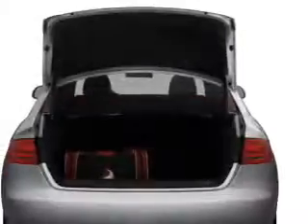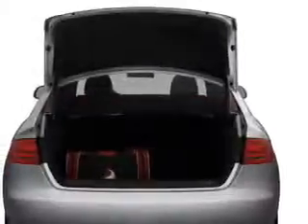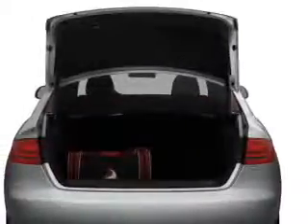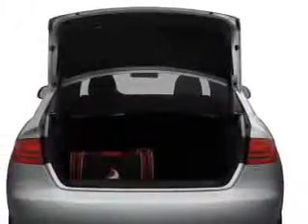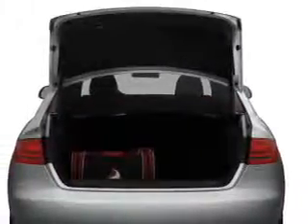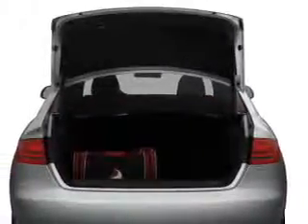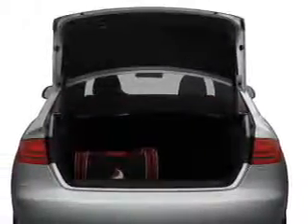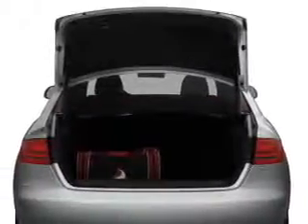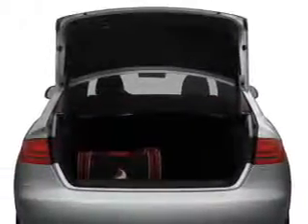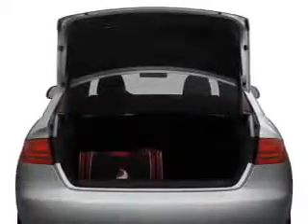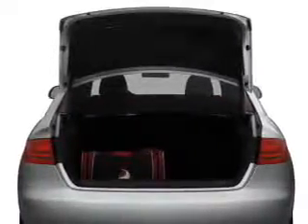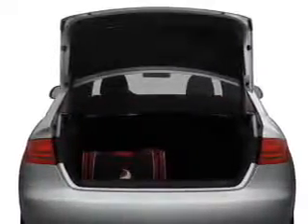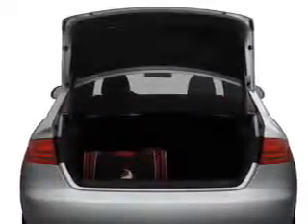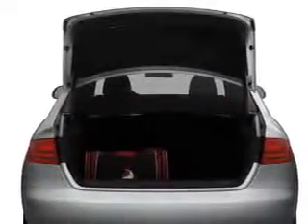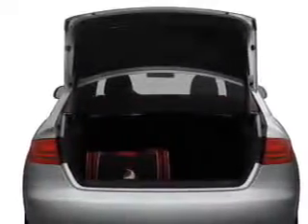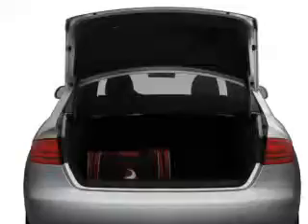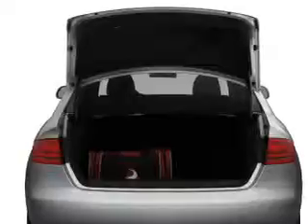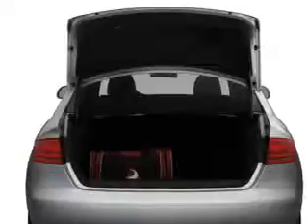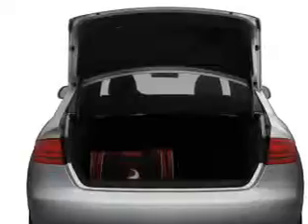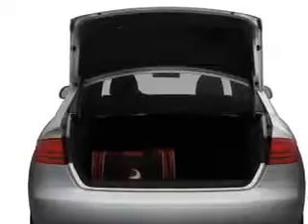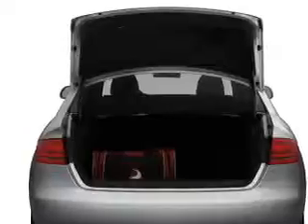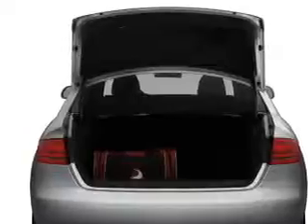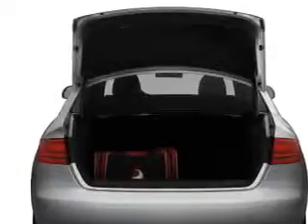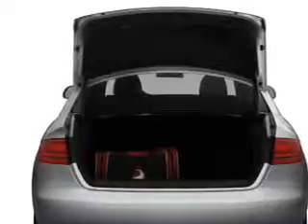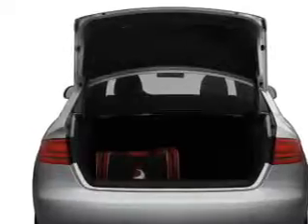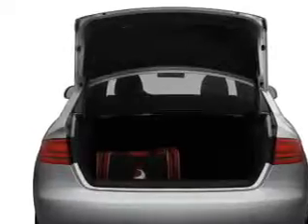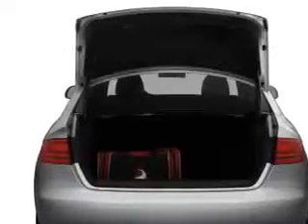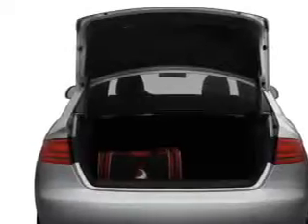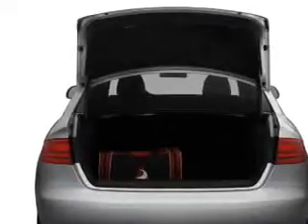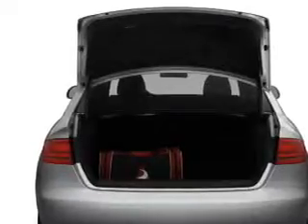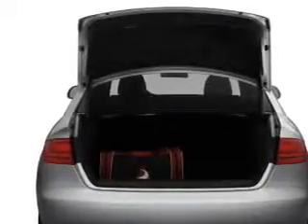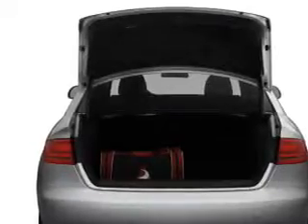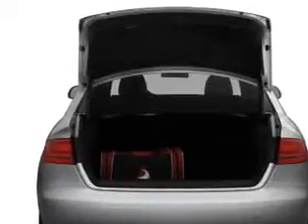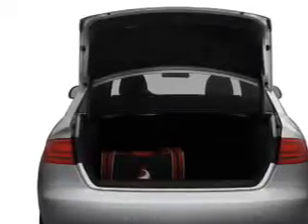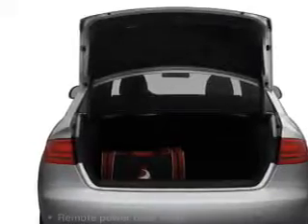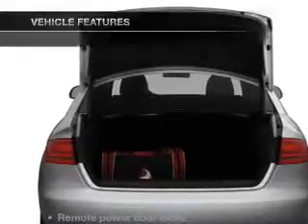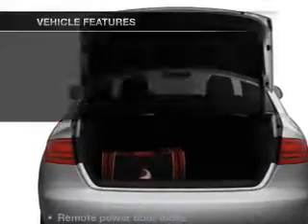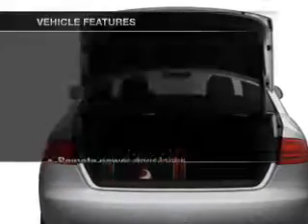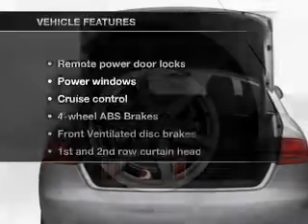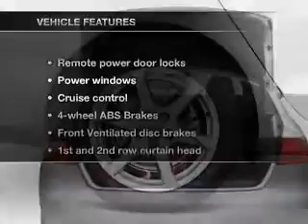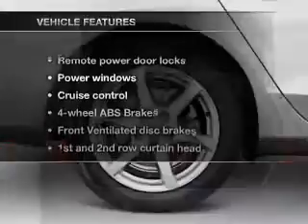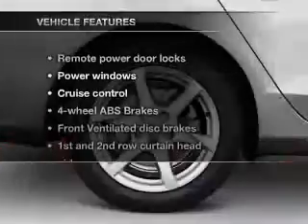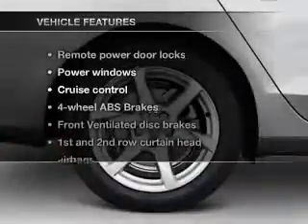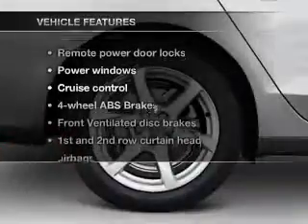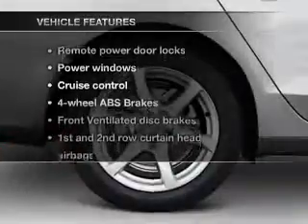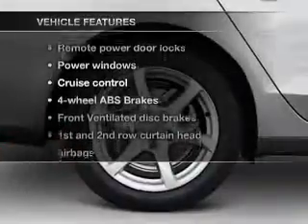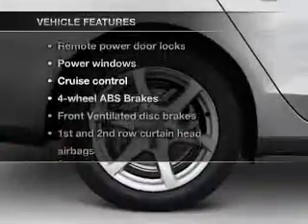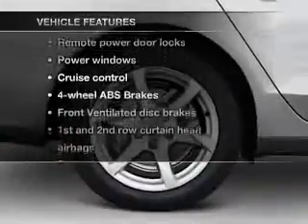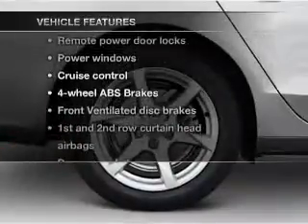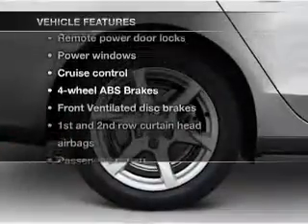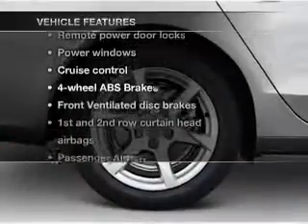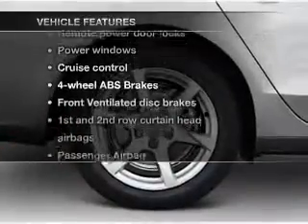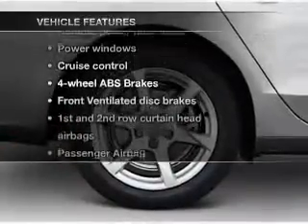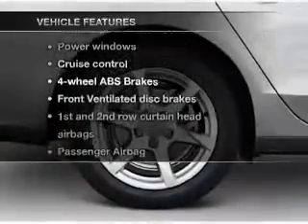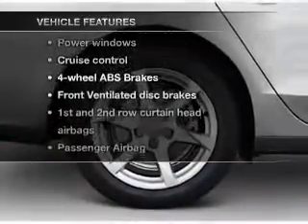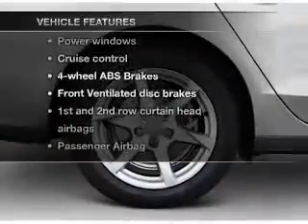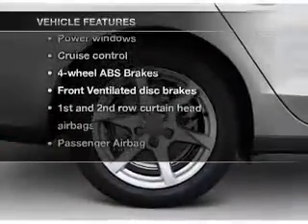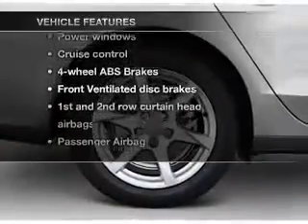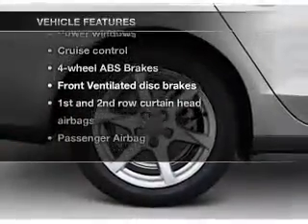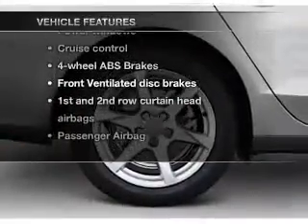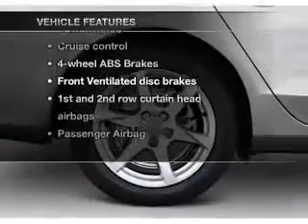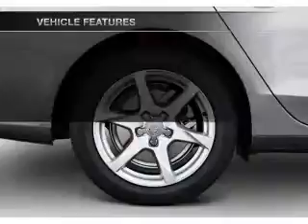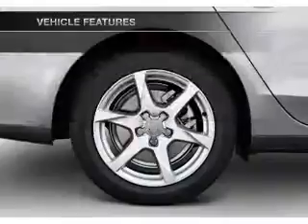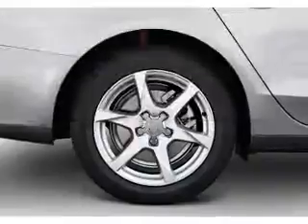The sunroof lets fresh air in. Memory settings are just one of the extras. Plus, enjoy these notable features that are included in this vehicle.